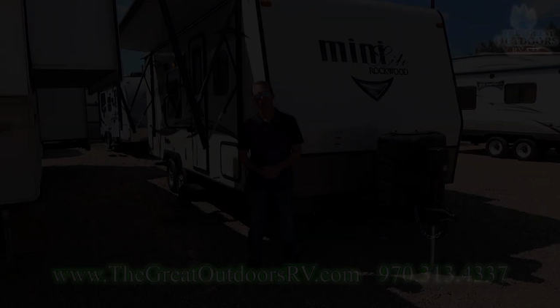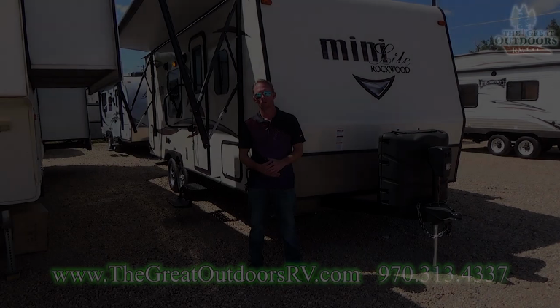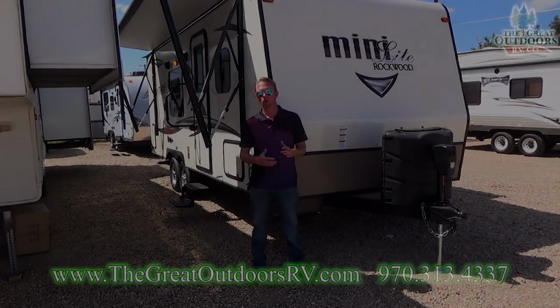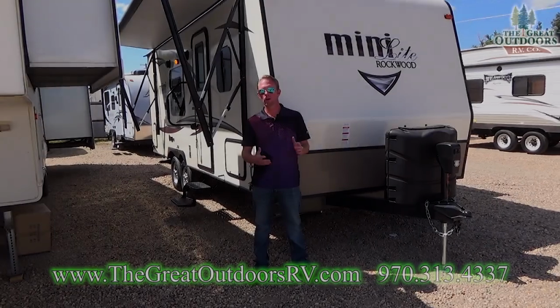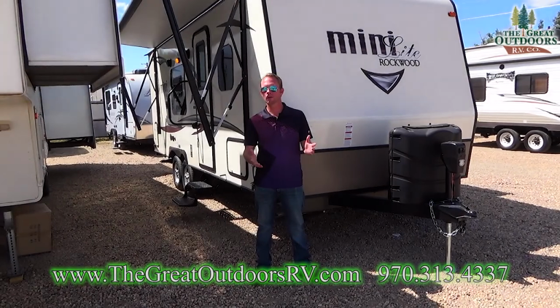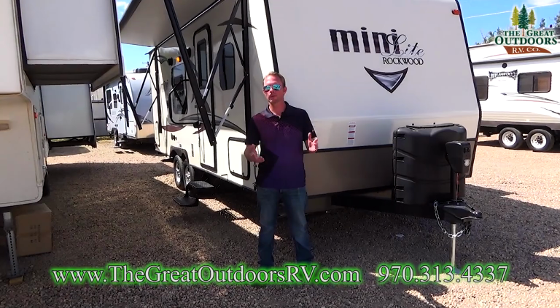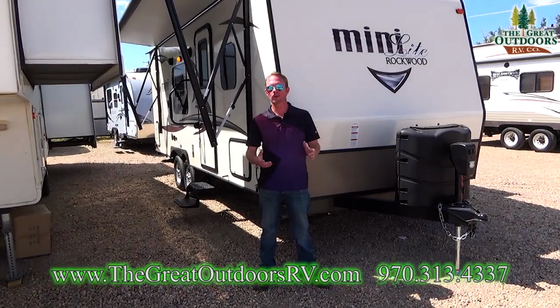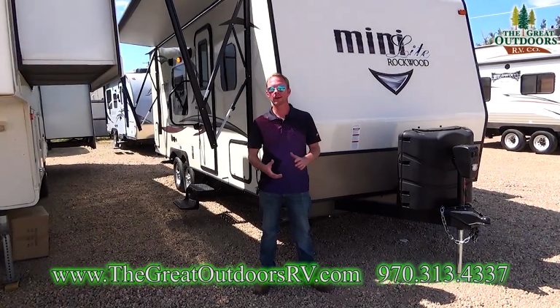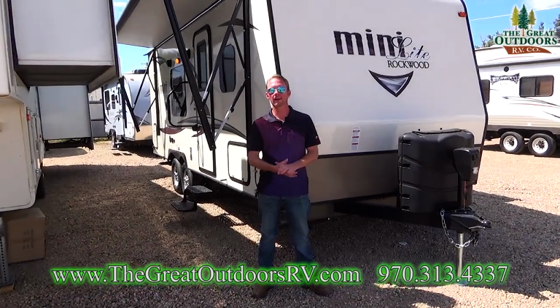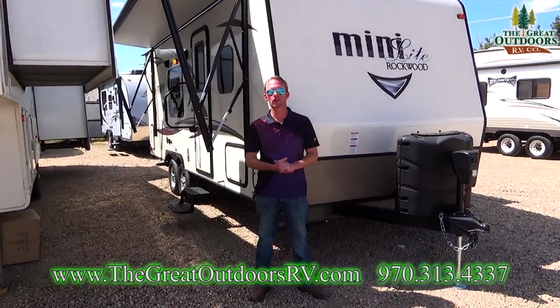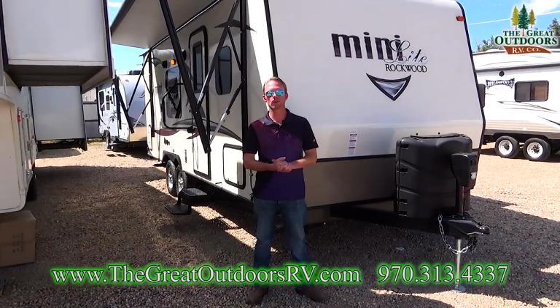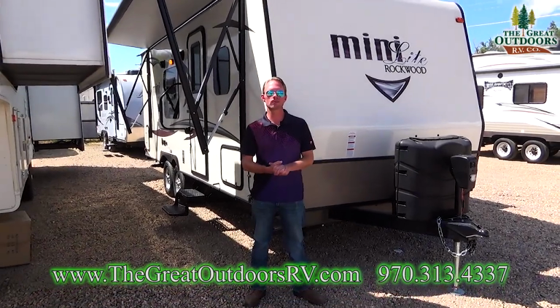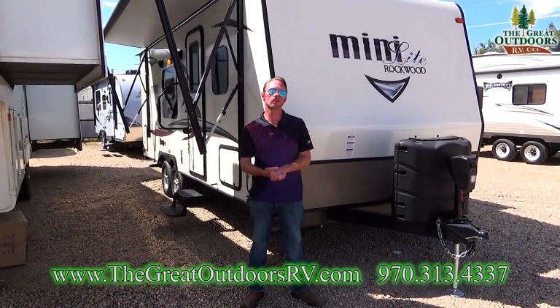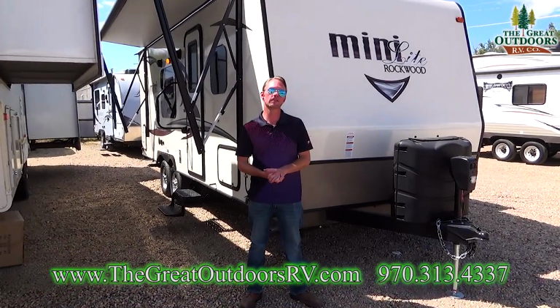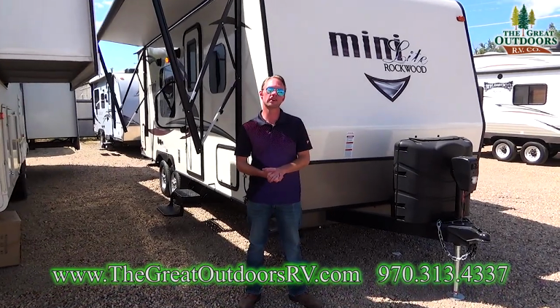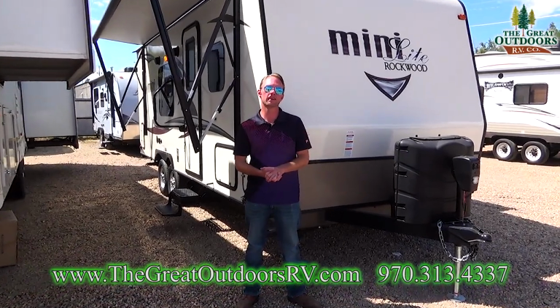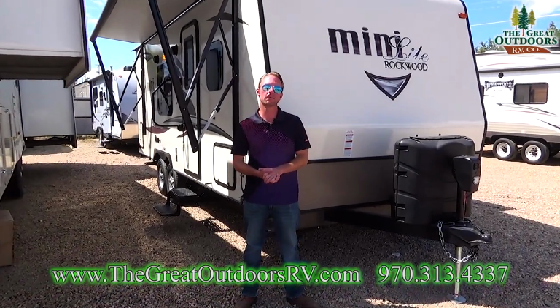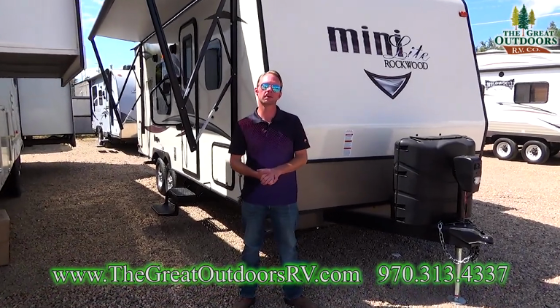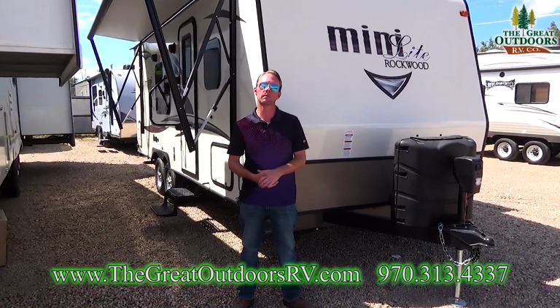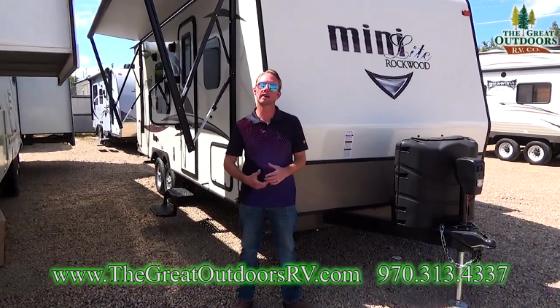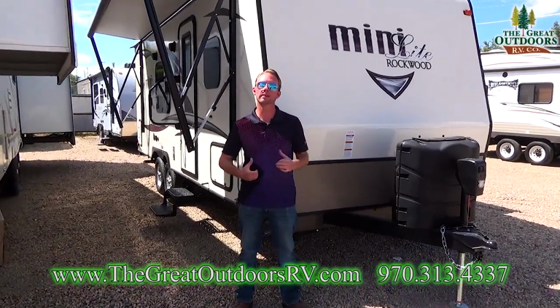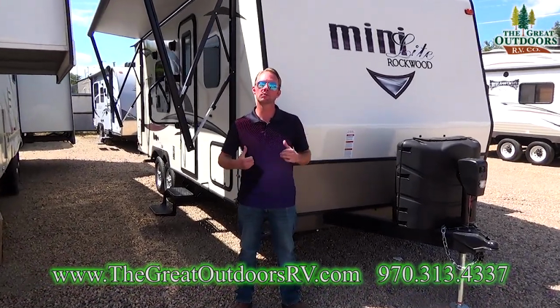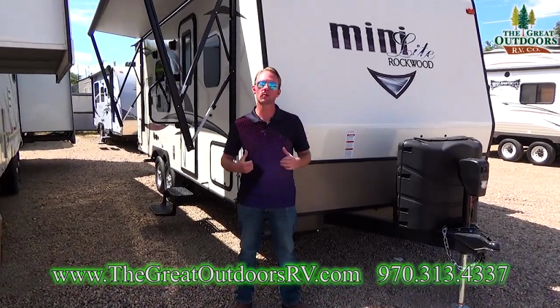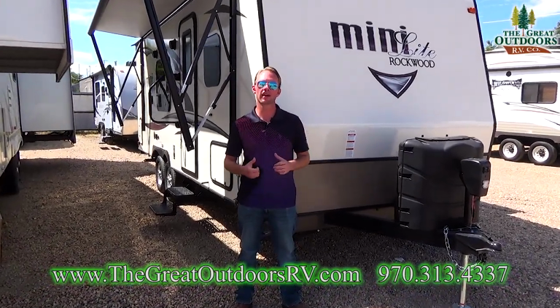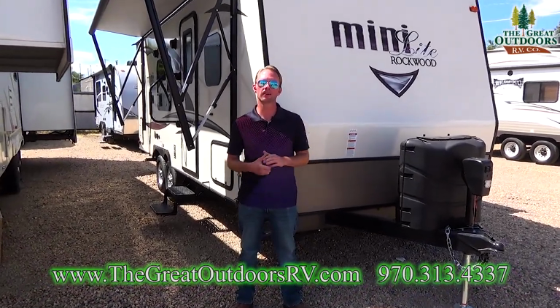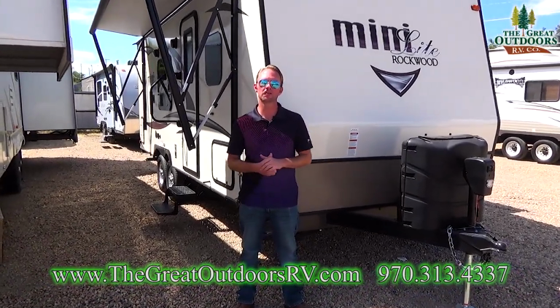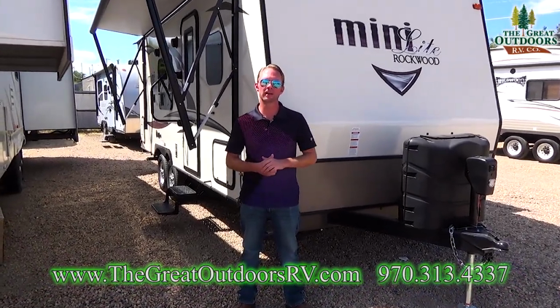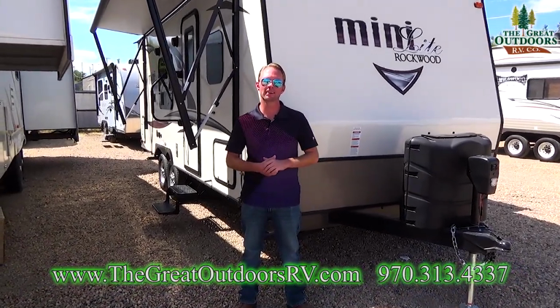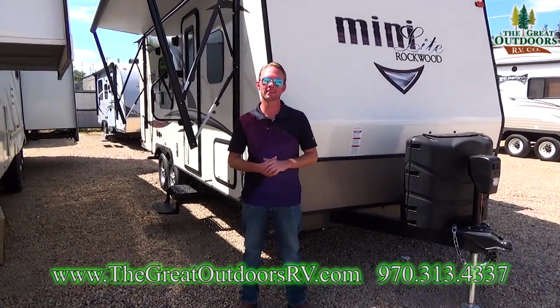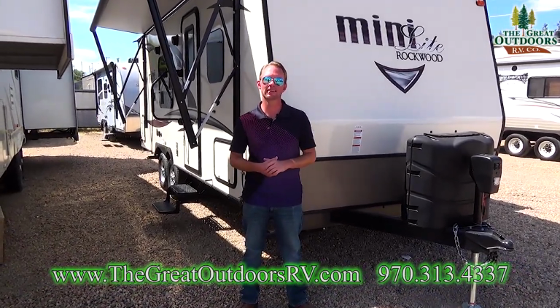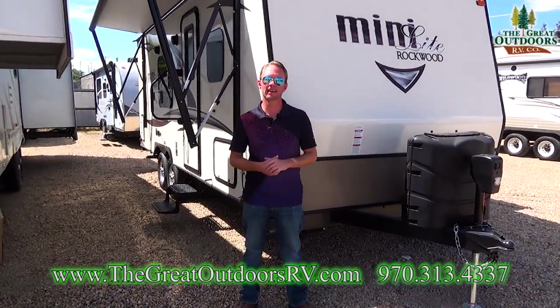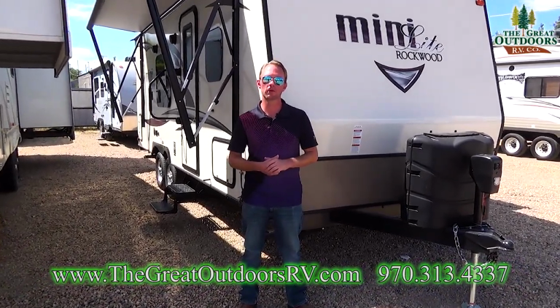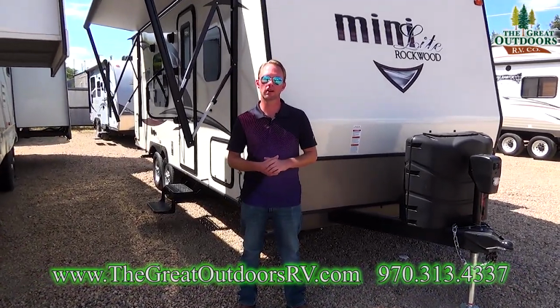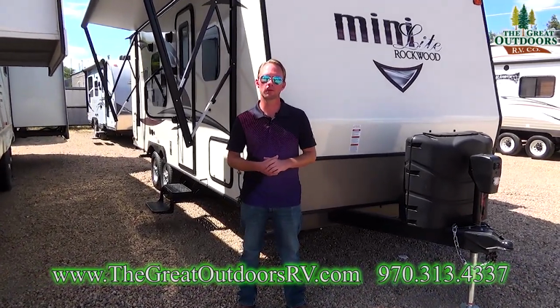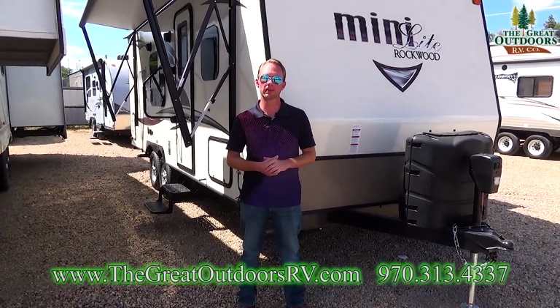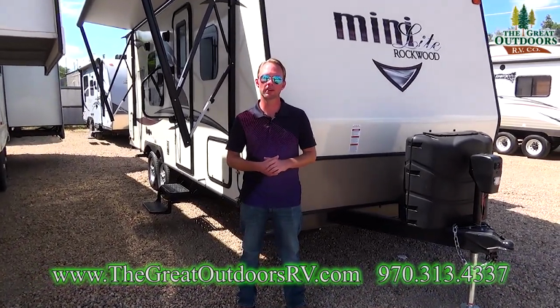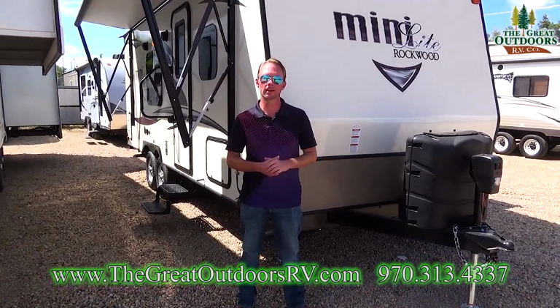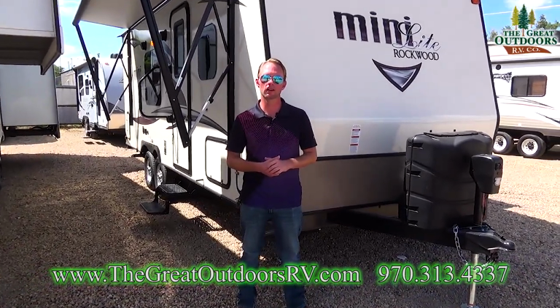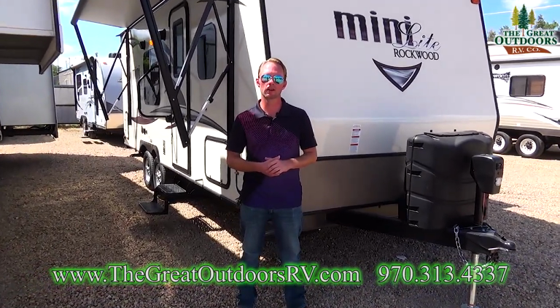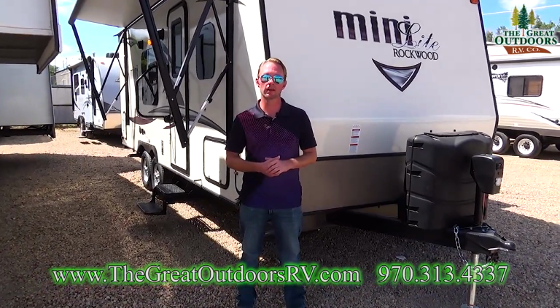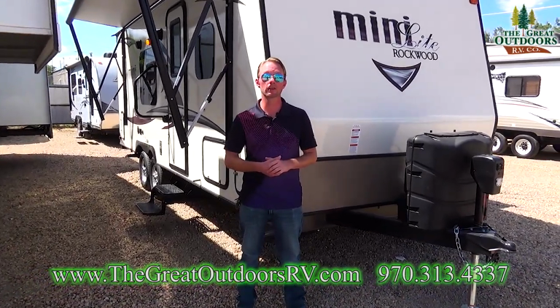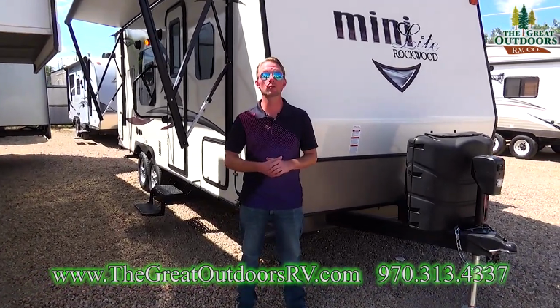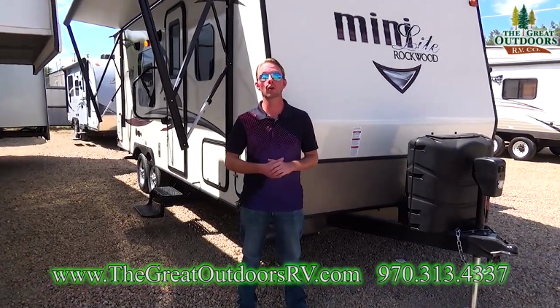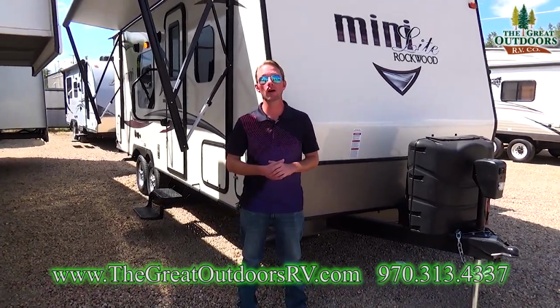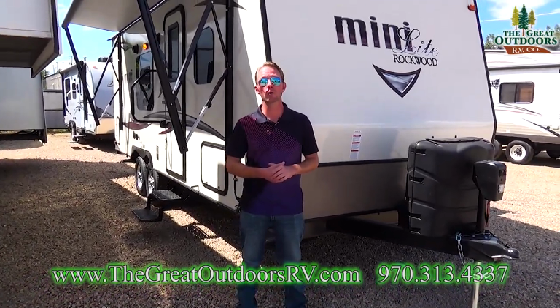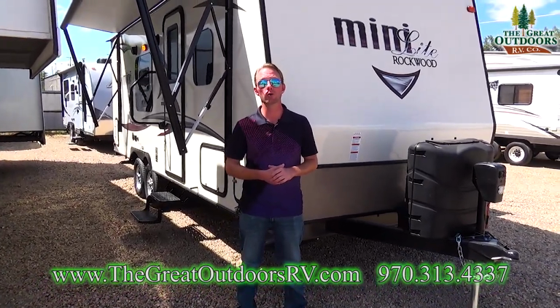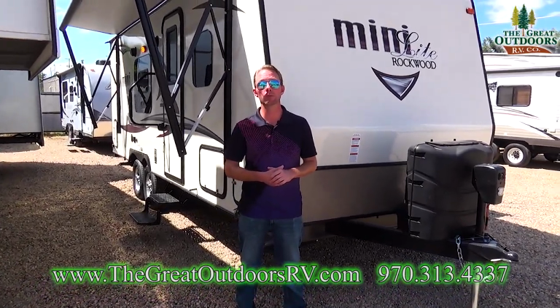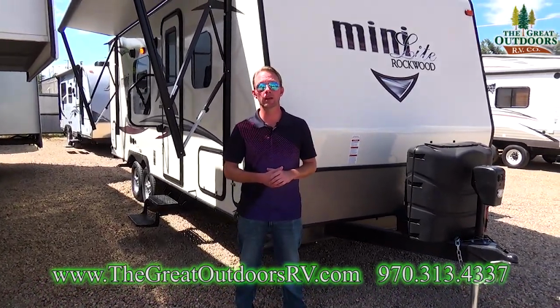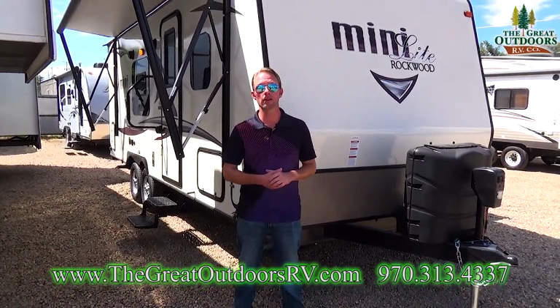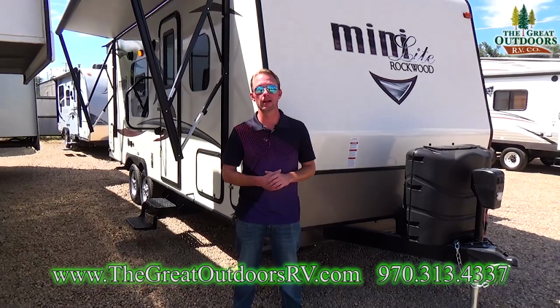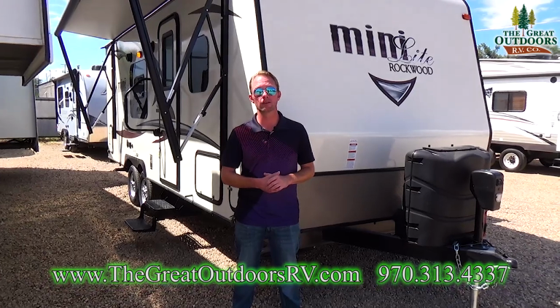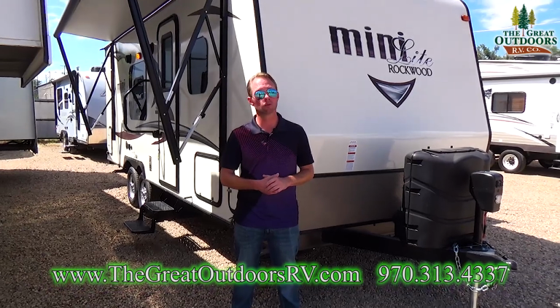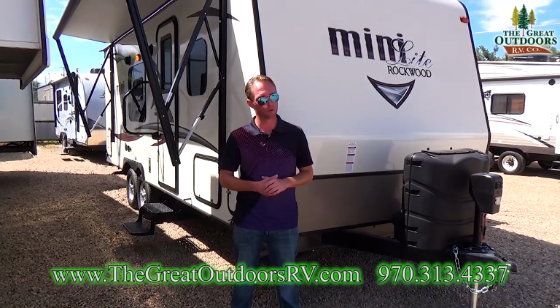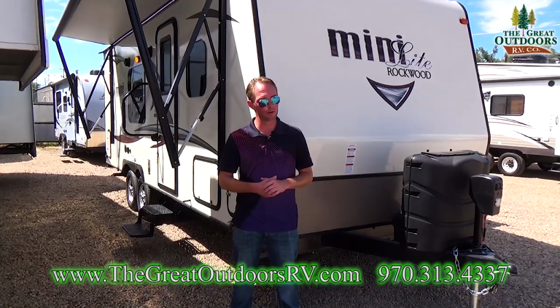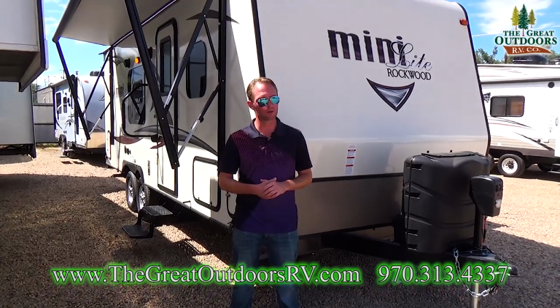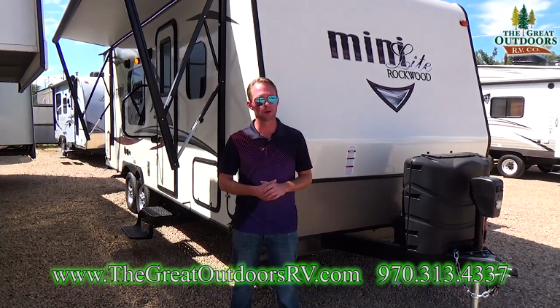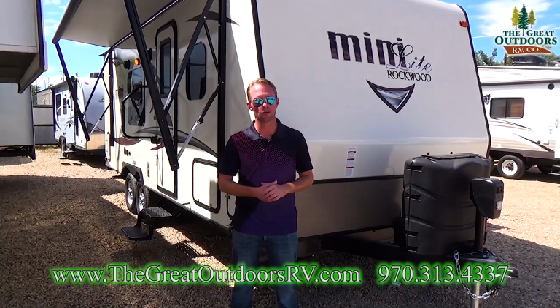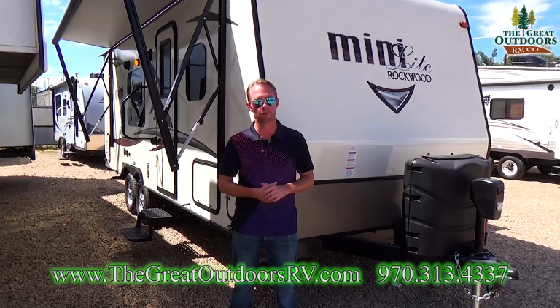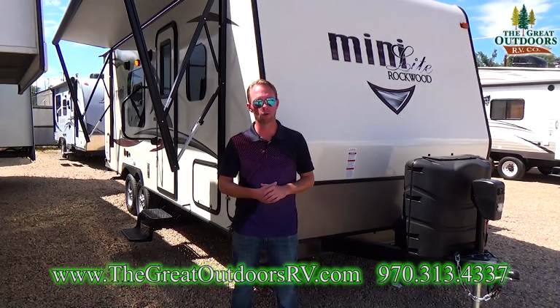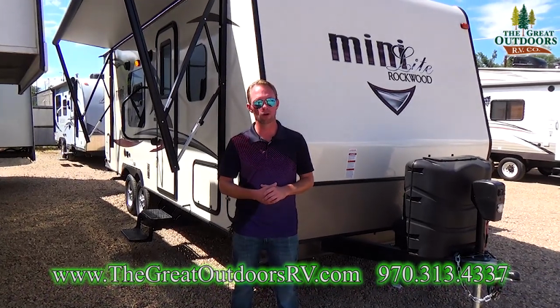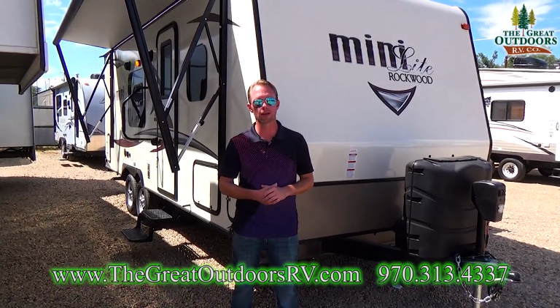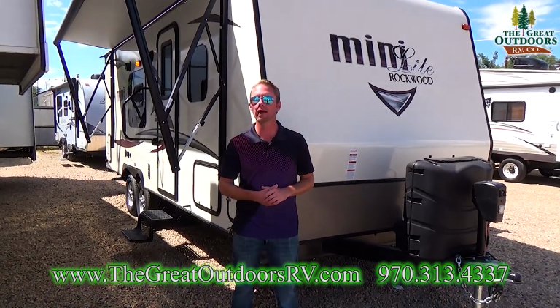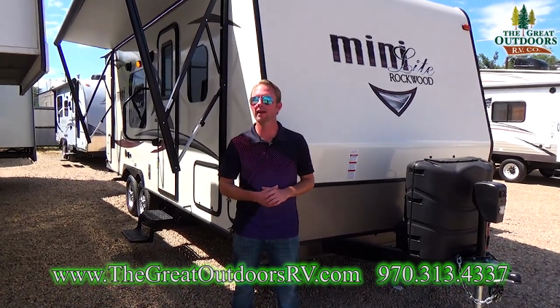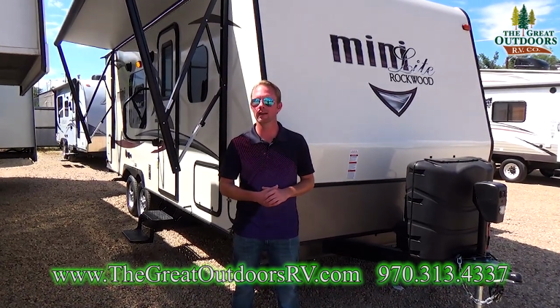Welcome to The Great Outdoors RV Company. My name is Ryan Speck. Today we're going to be taking a look at the Rockwood Minilite 2304KS.